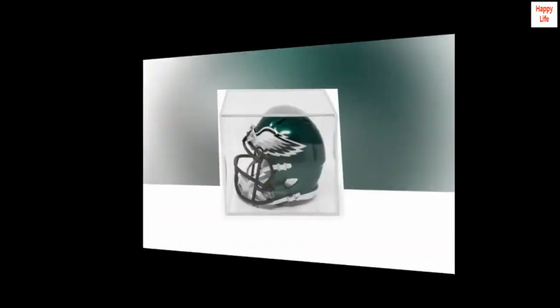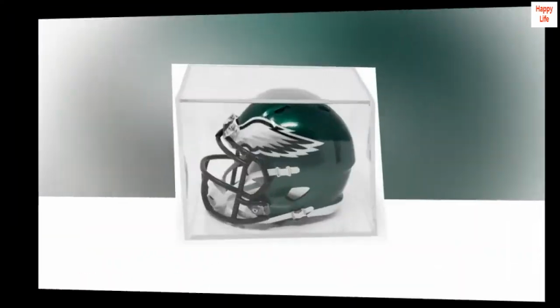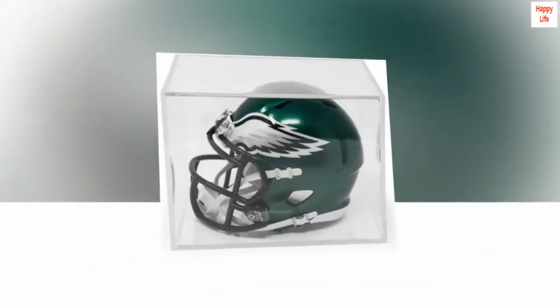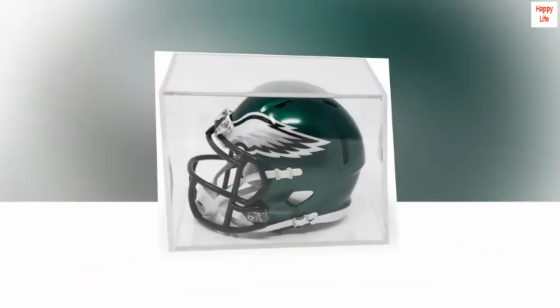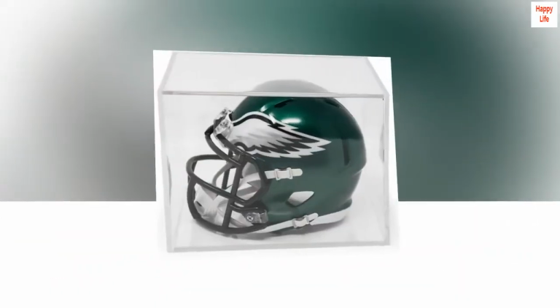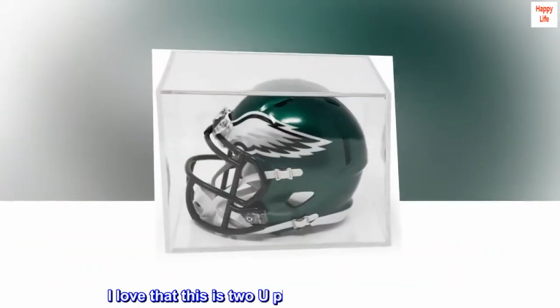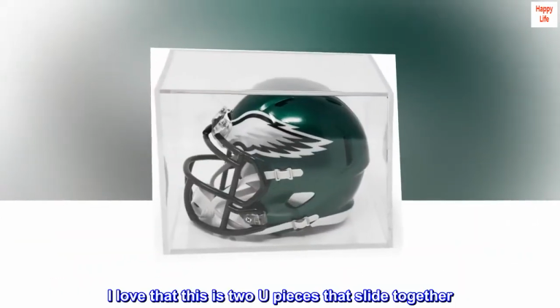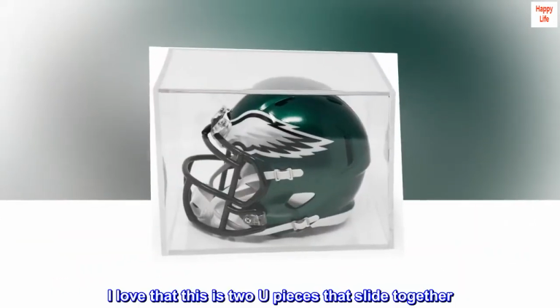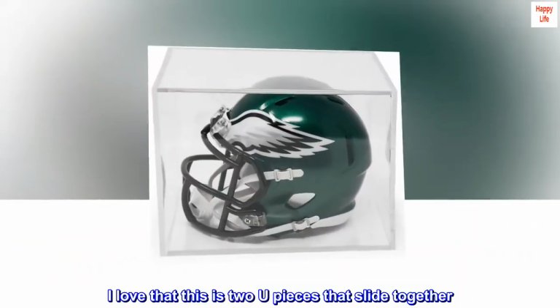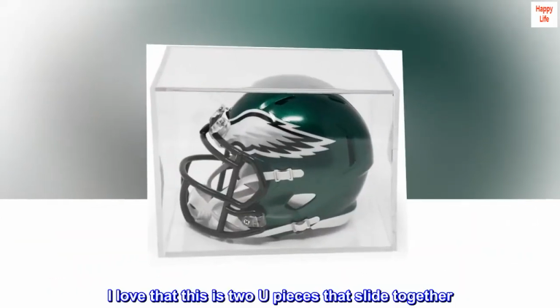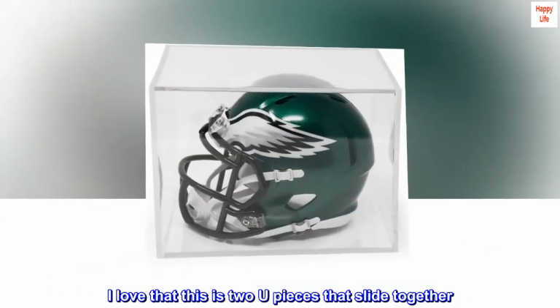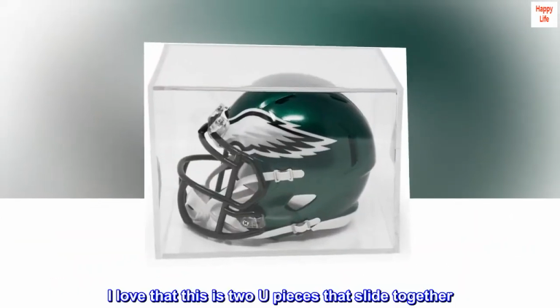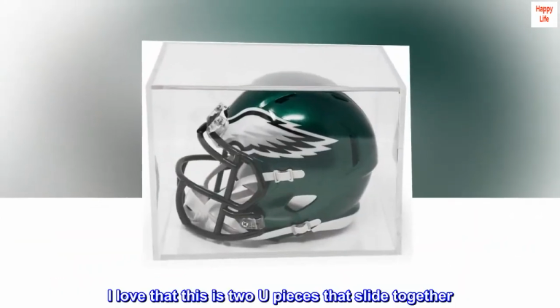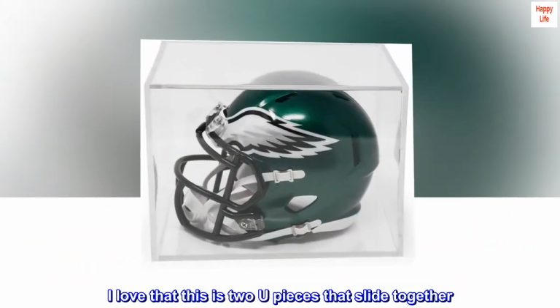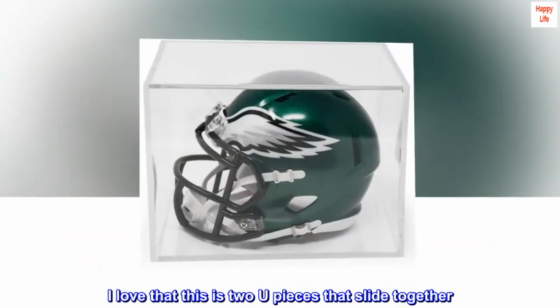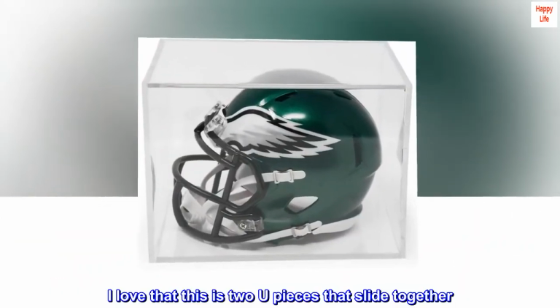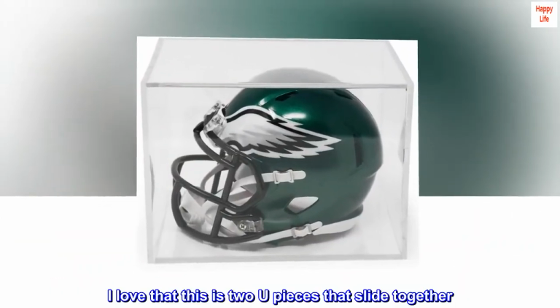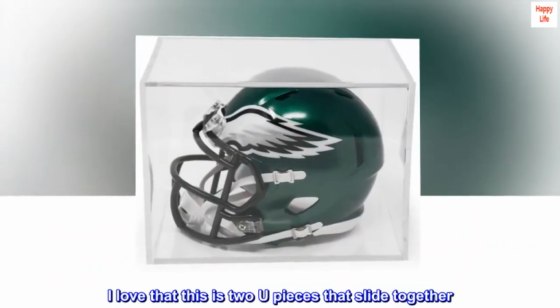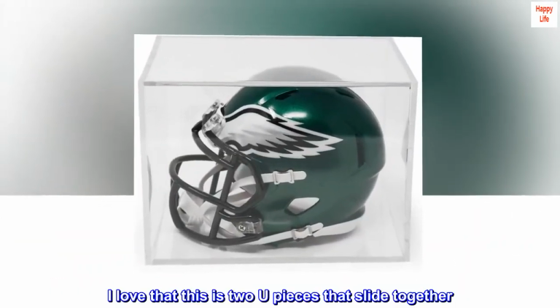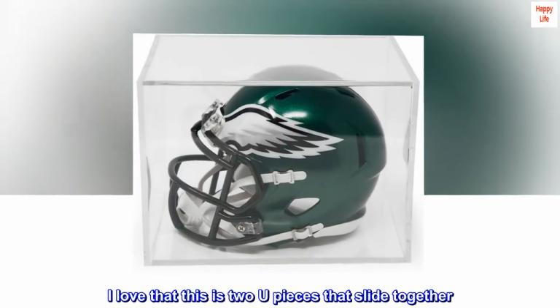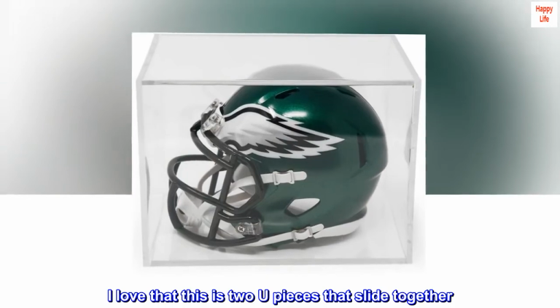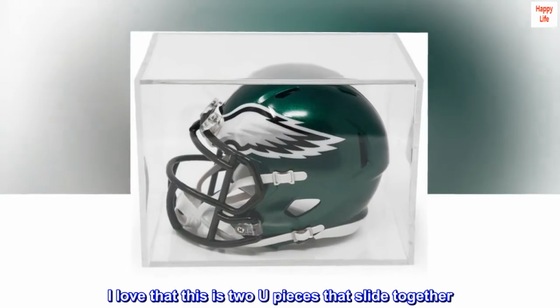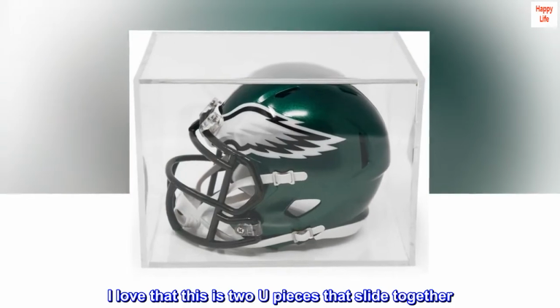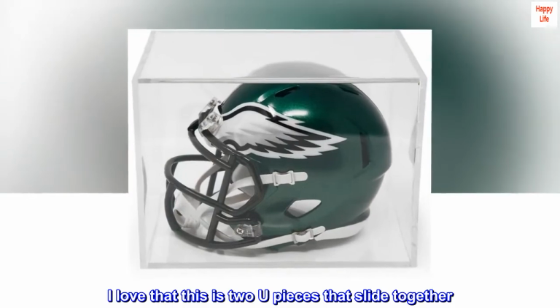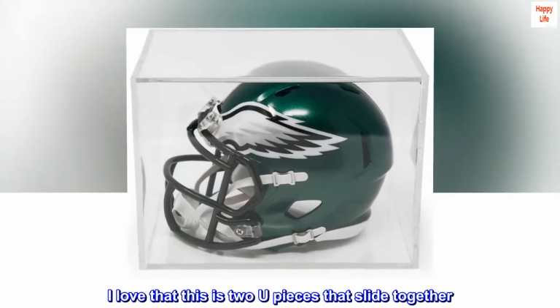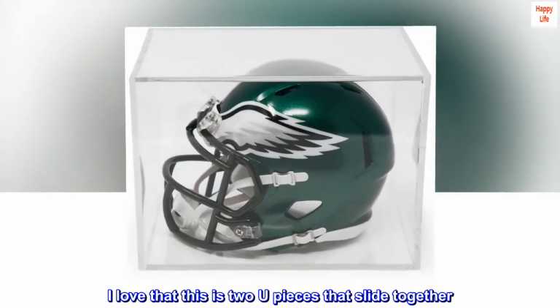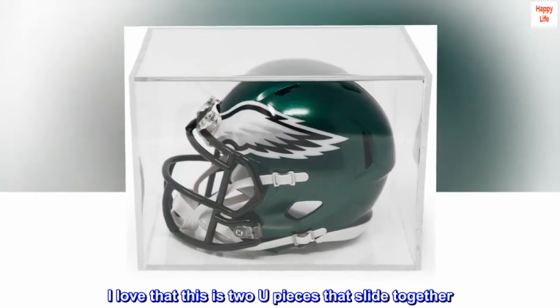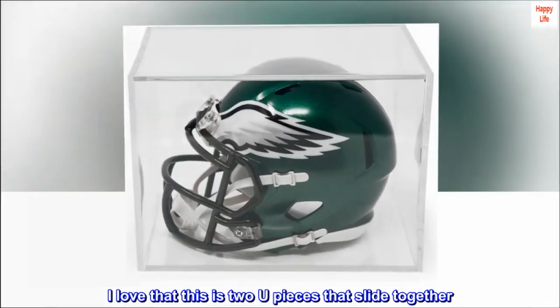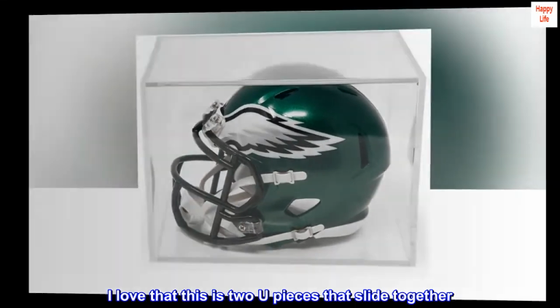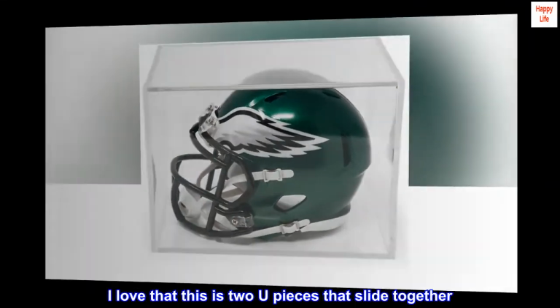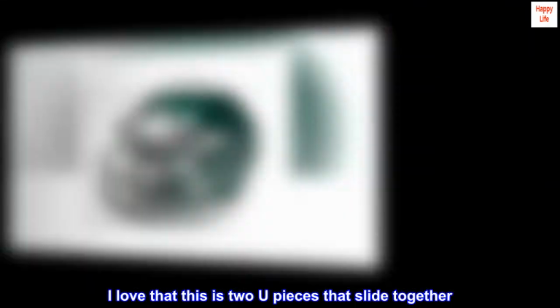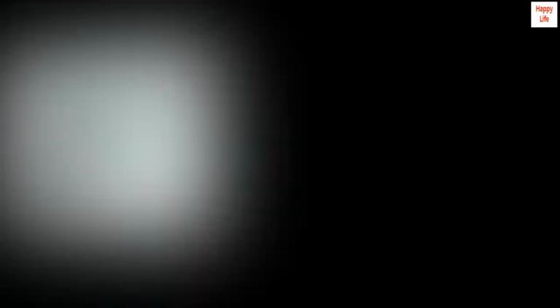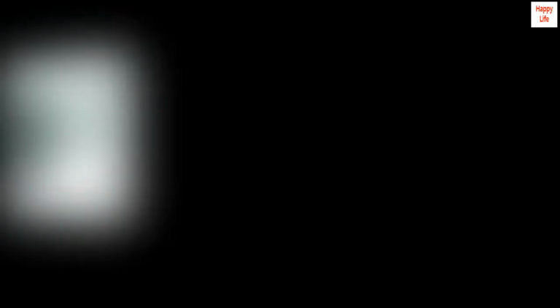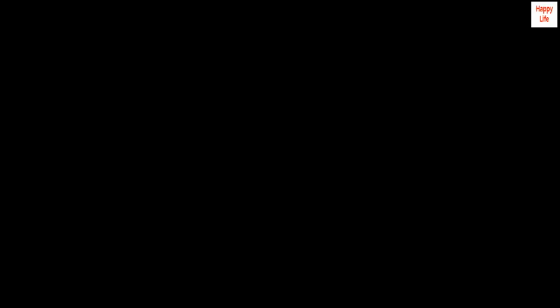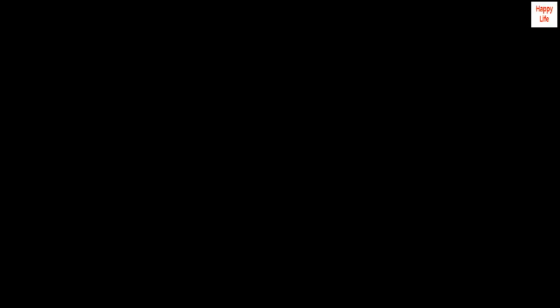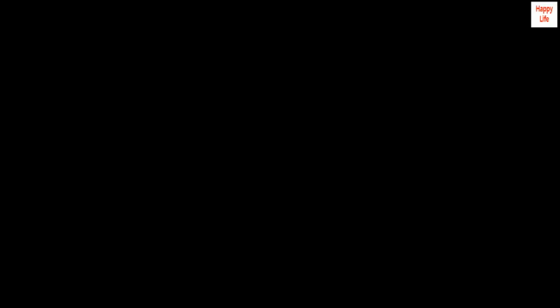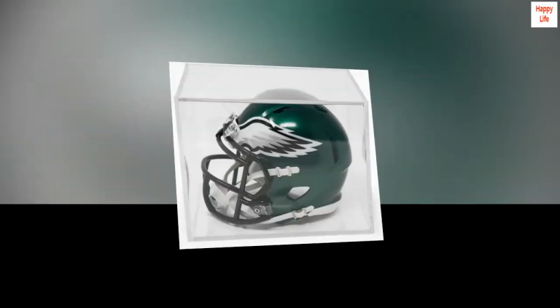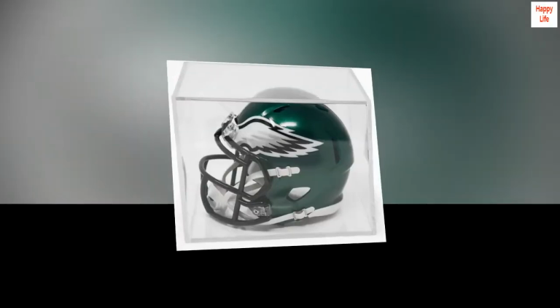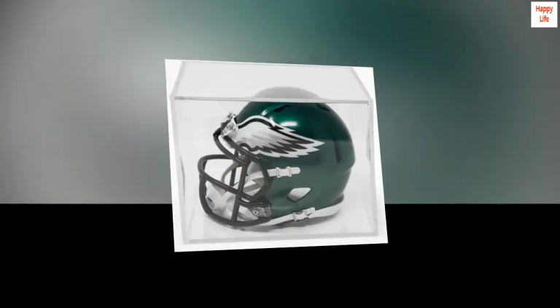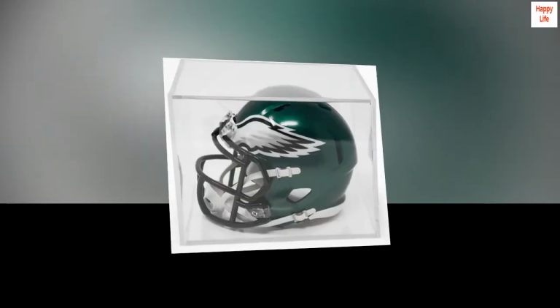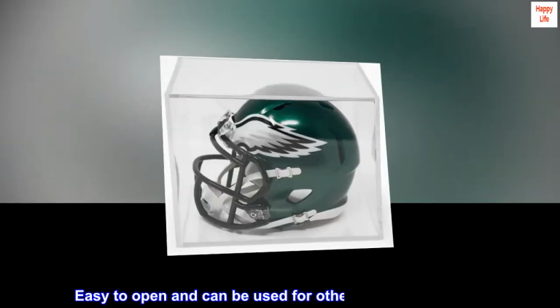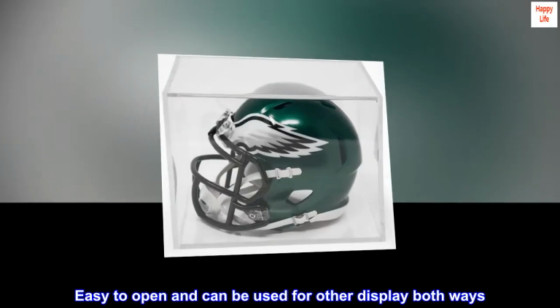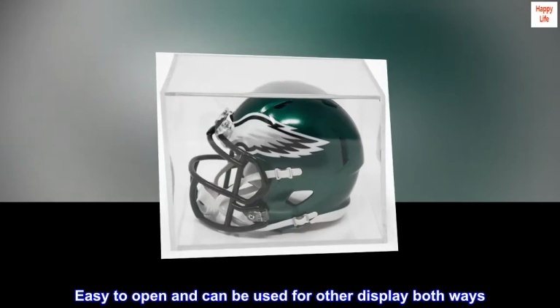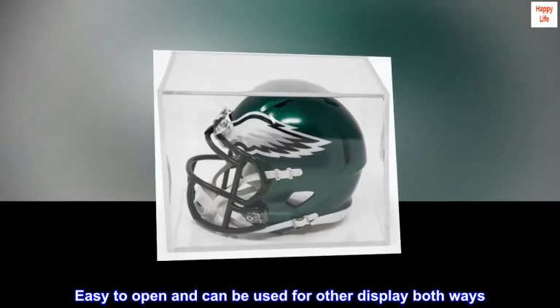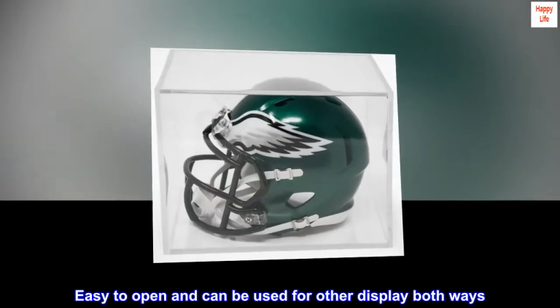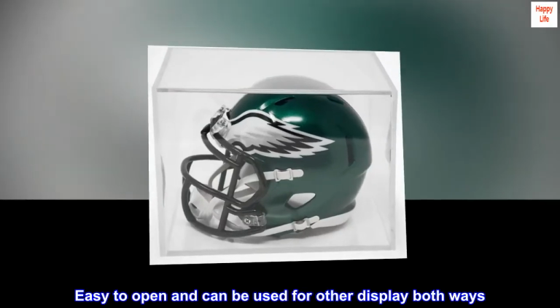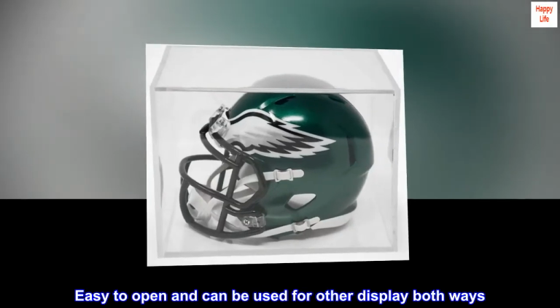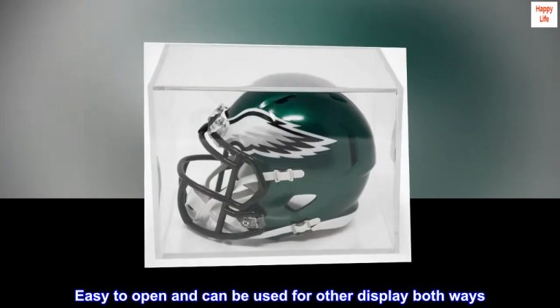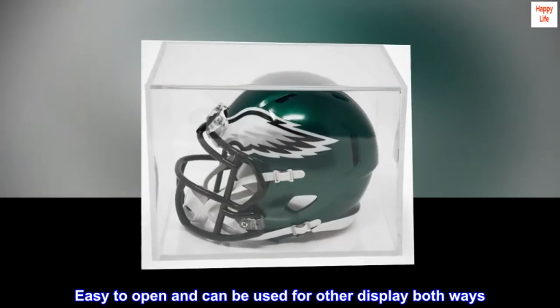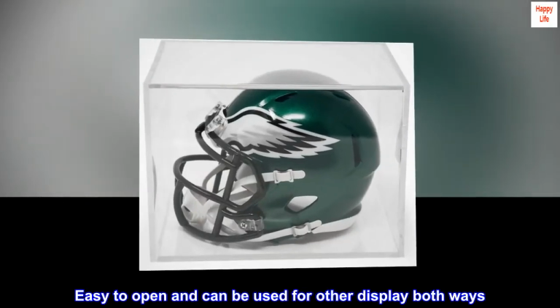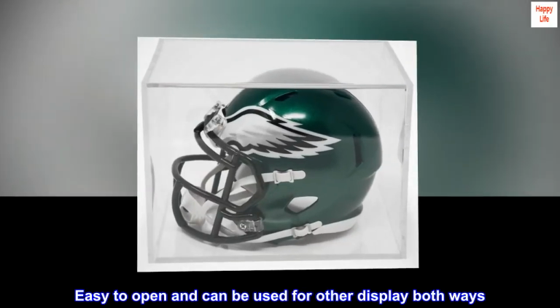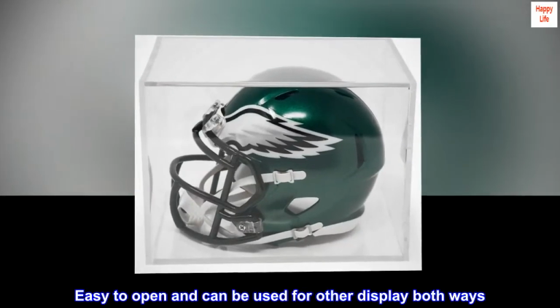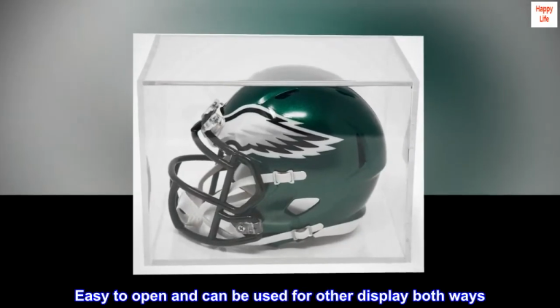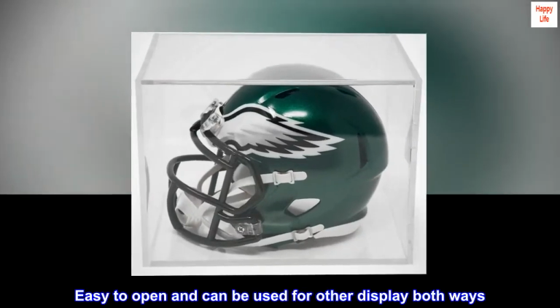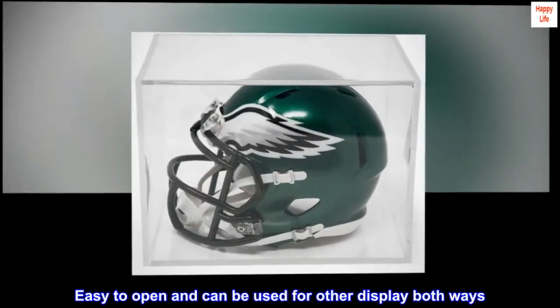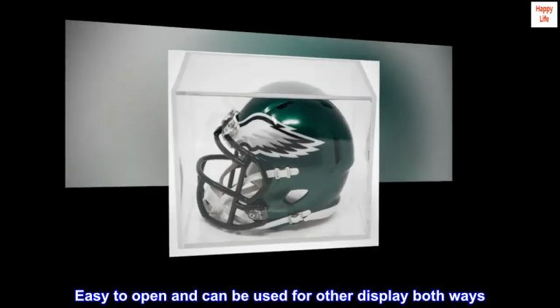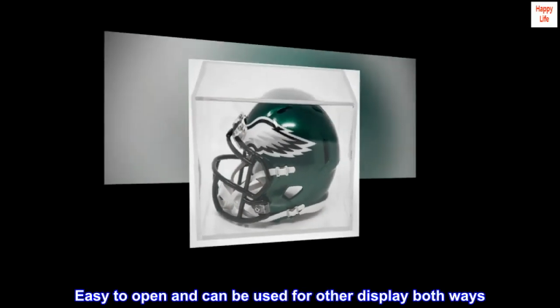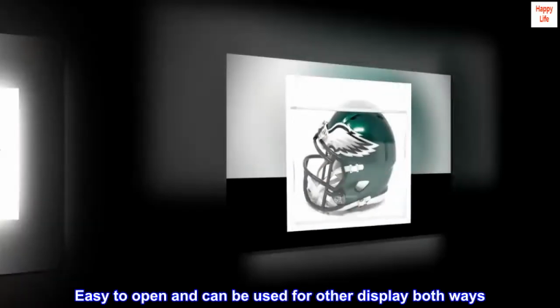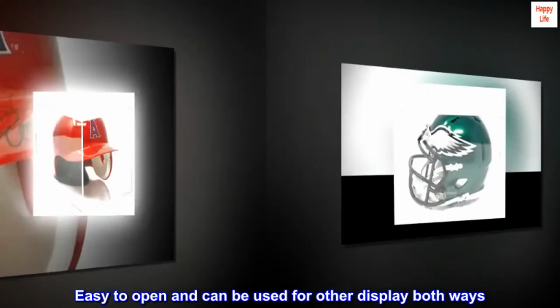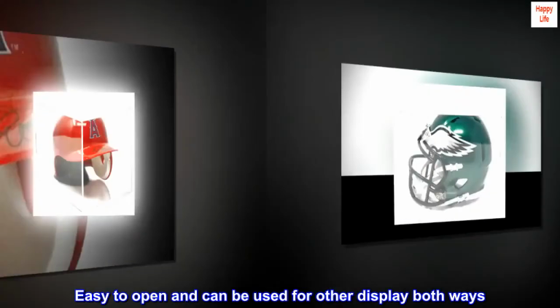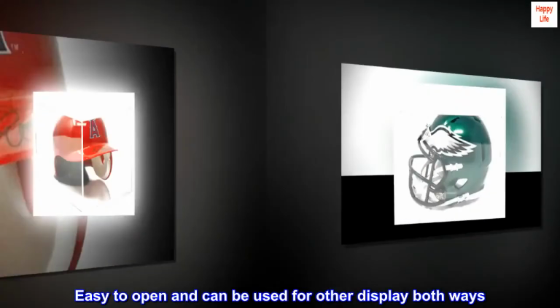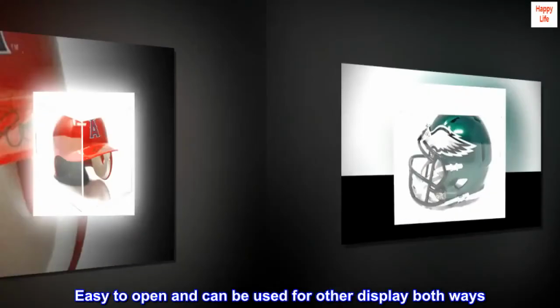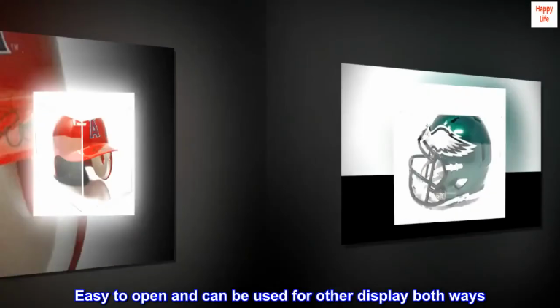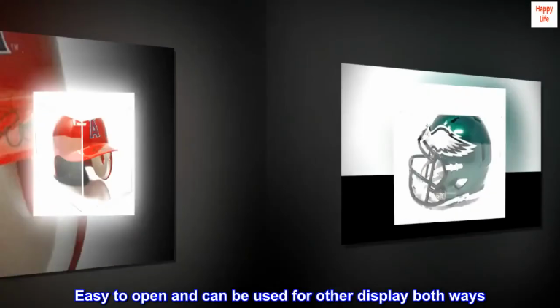I love that this is two U-pieces that slide together, easy to open, and can be used for display both ways.